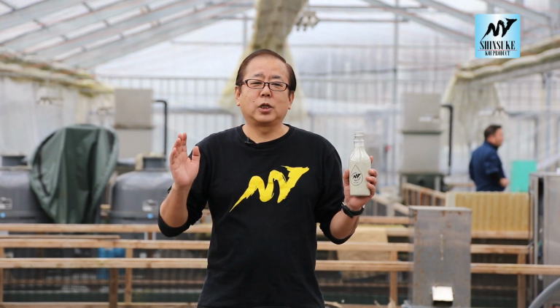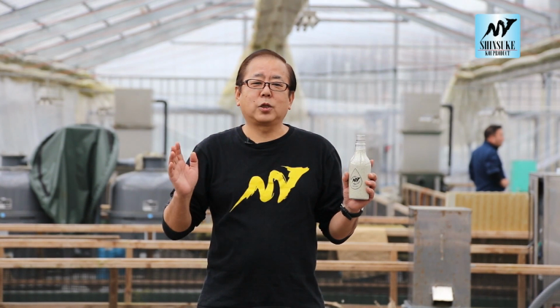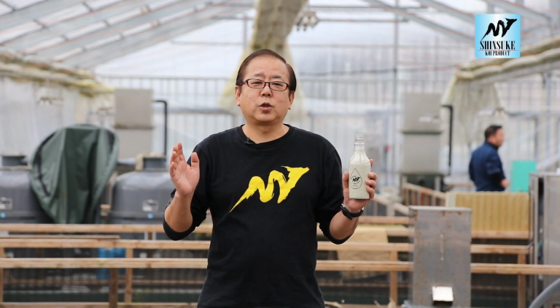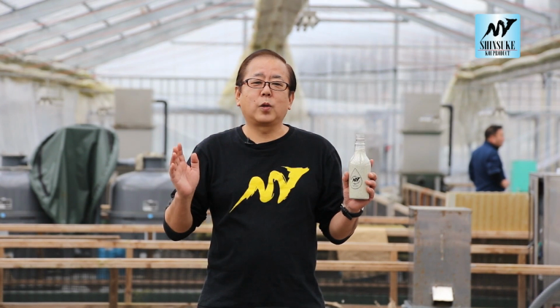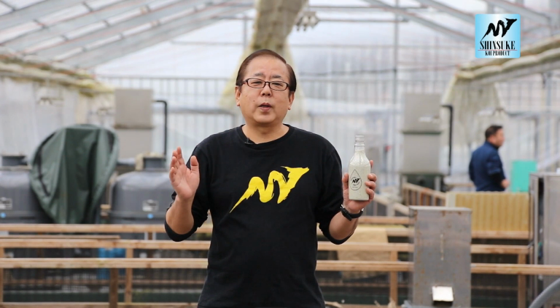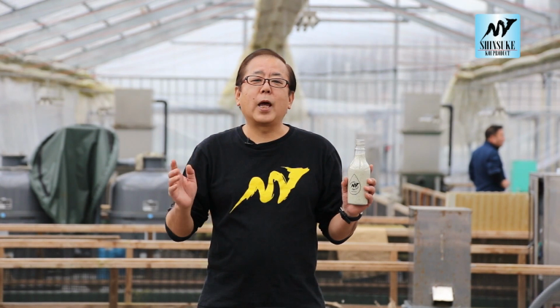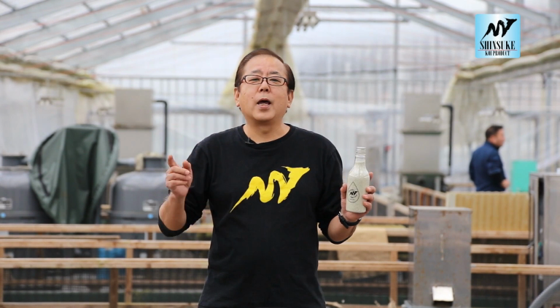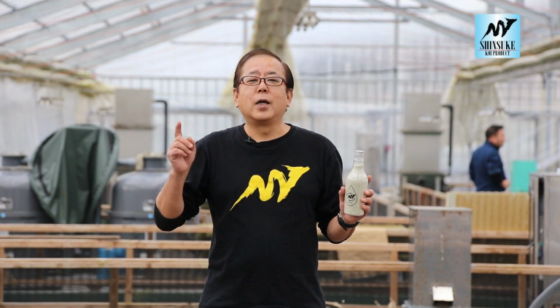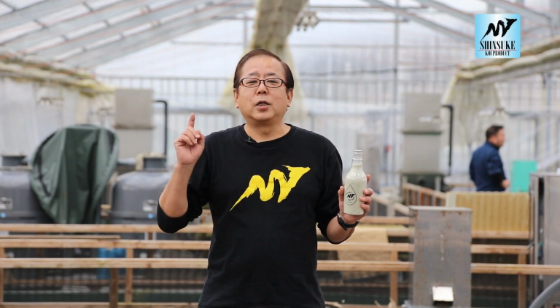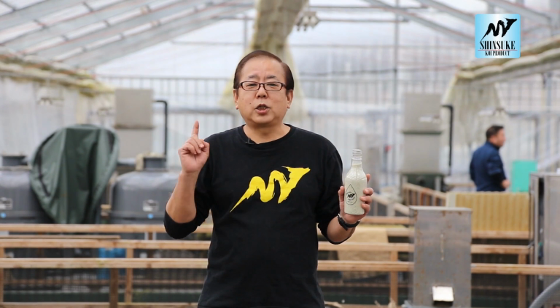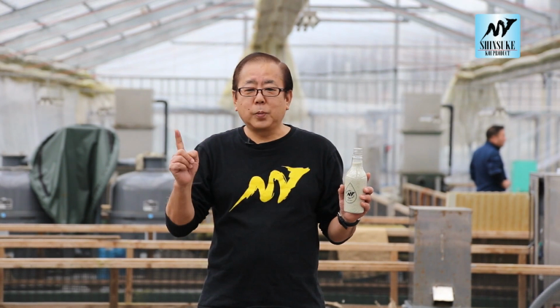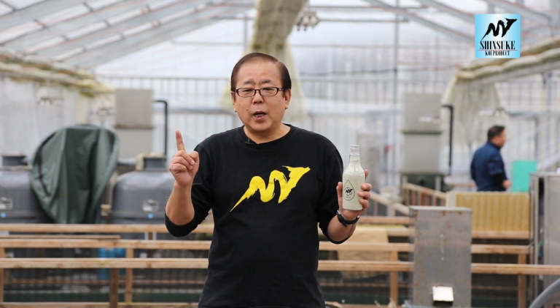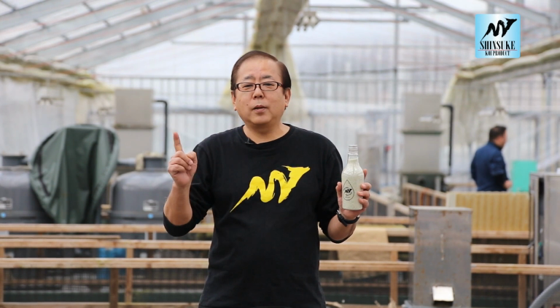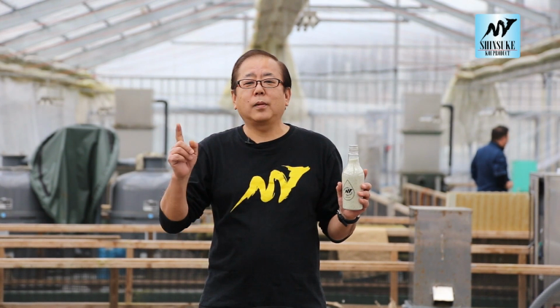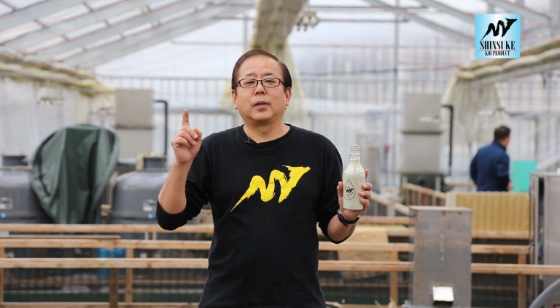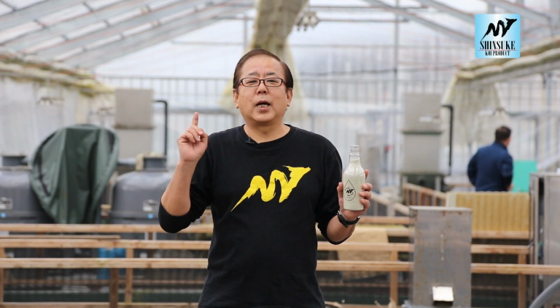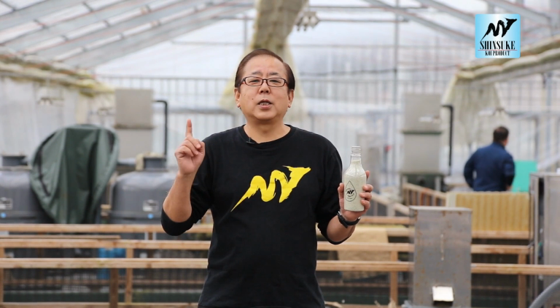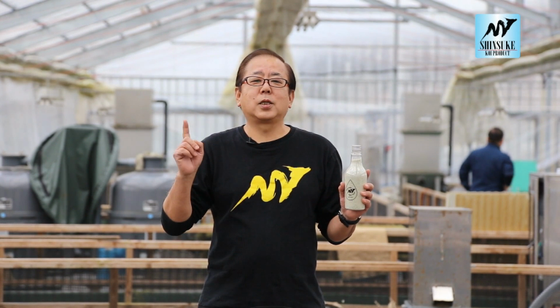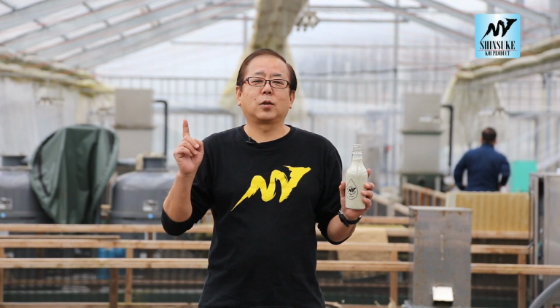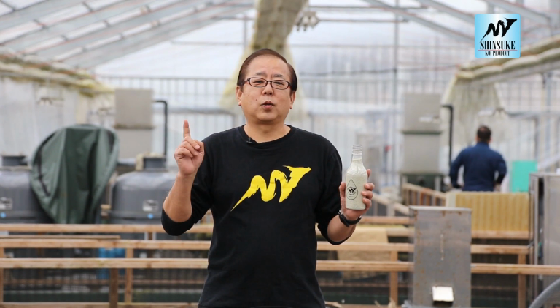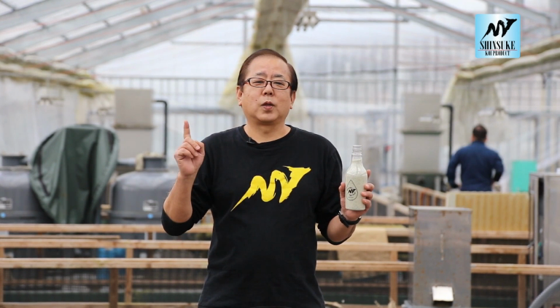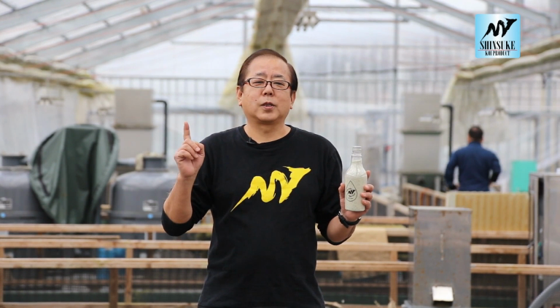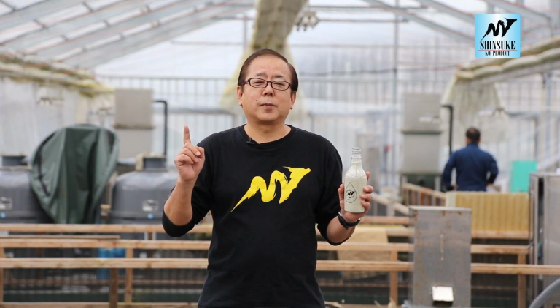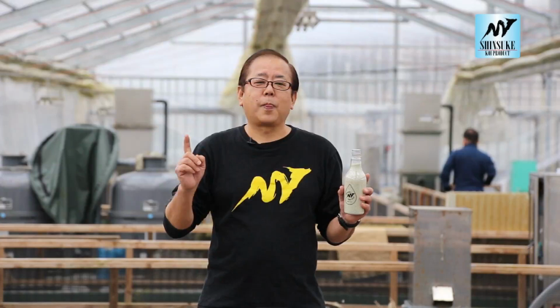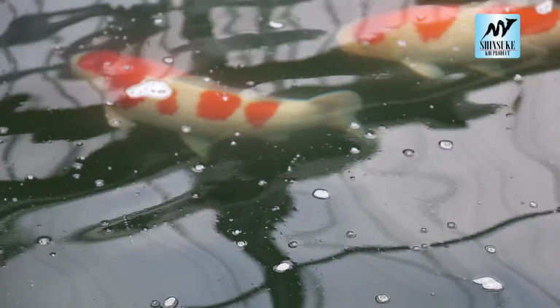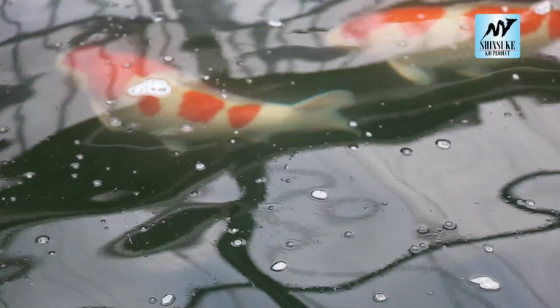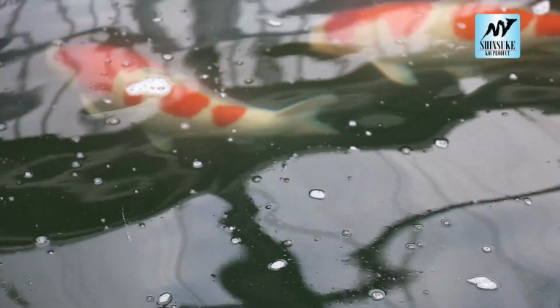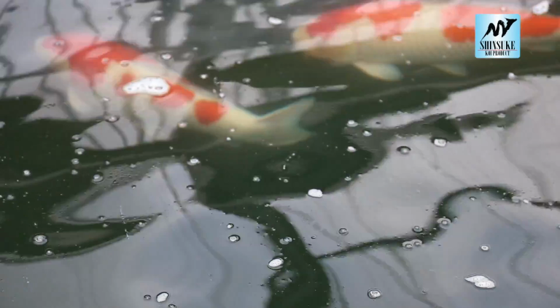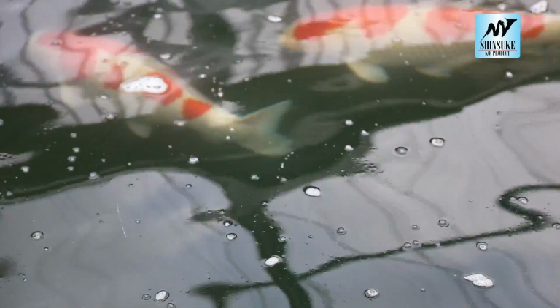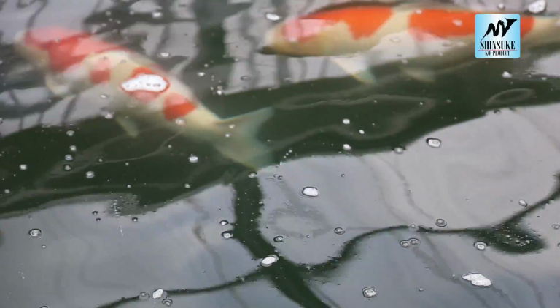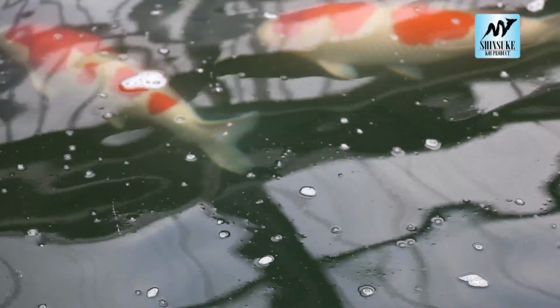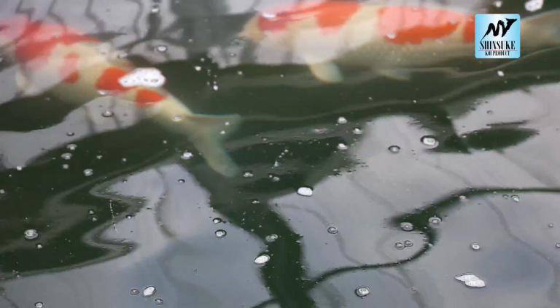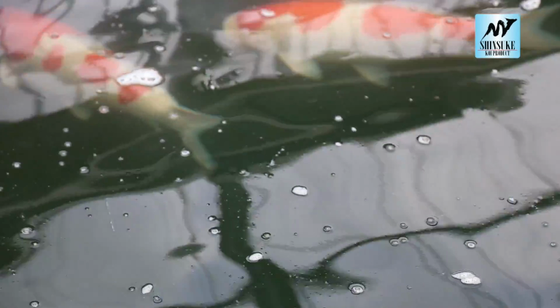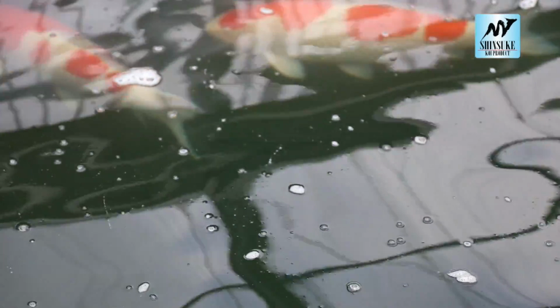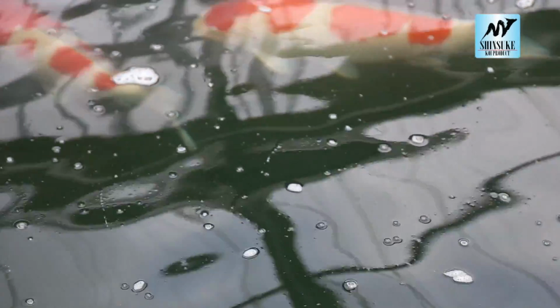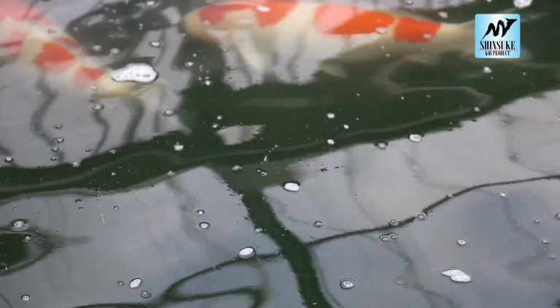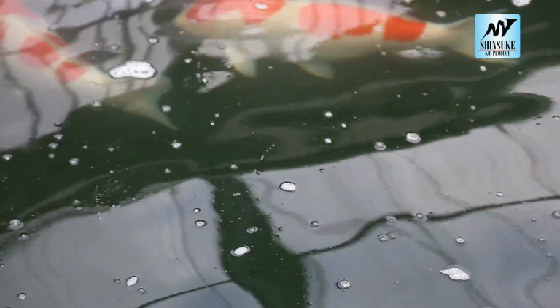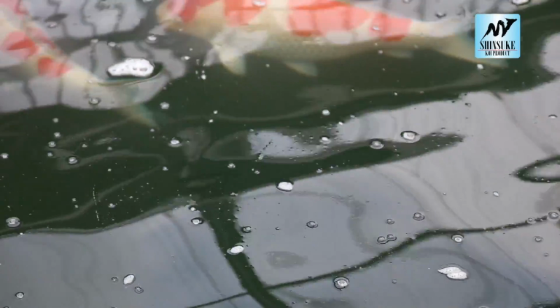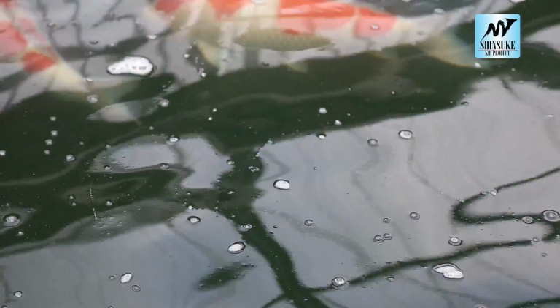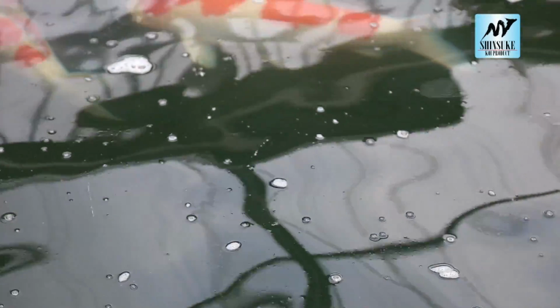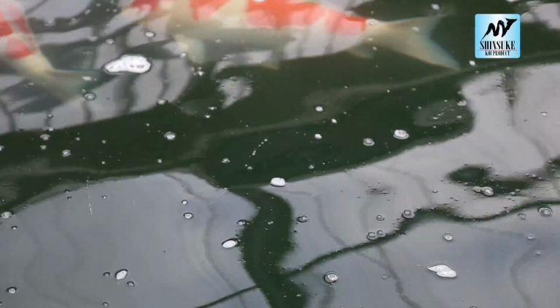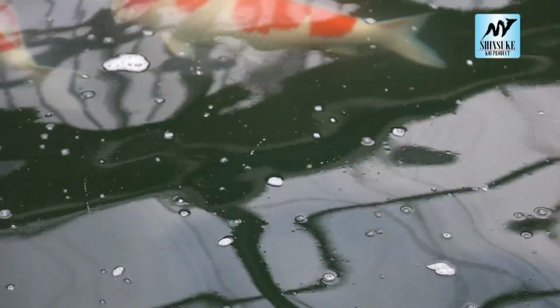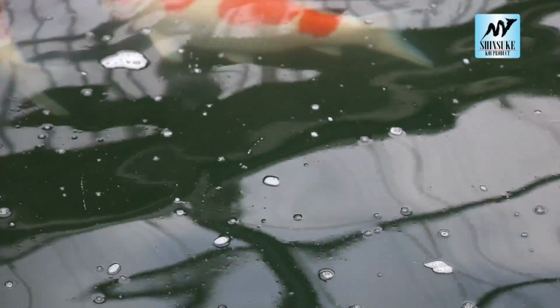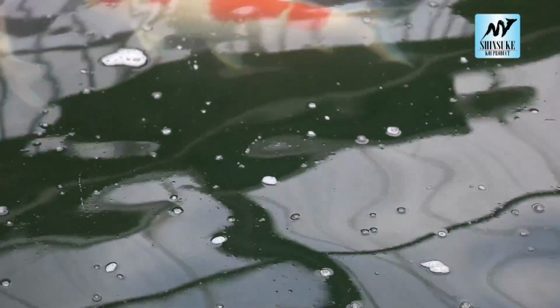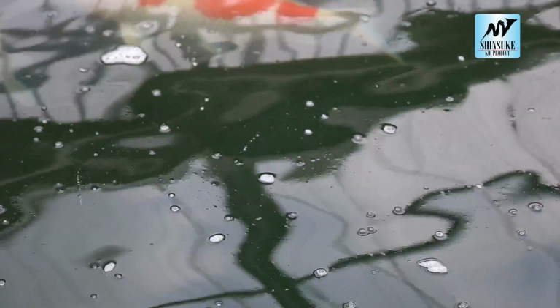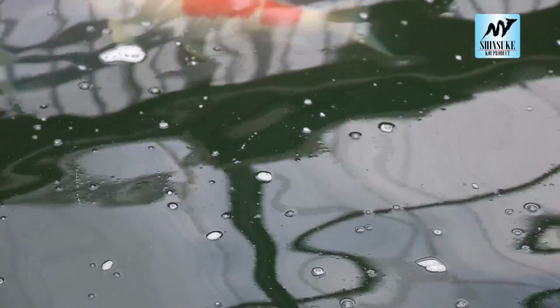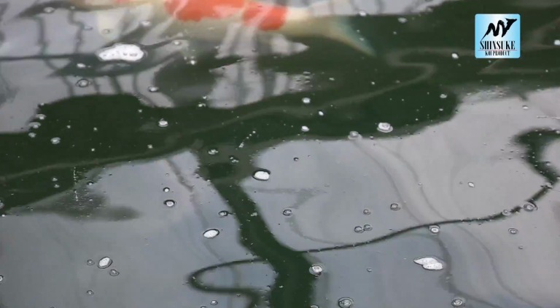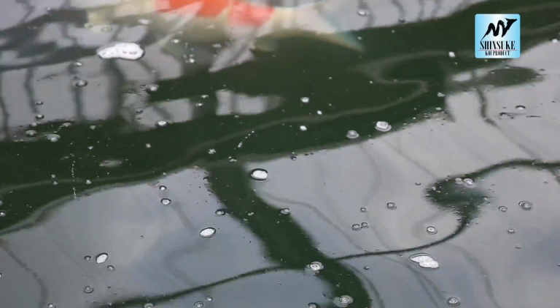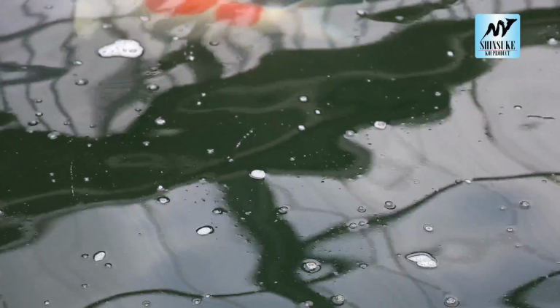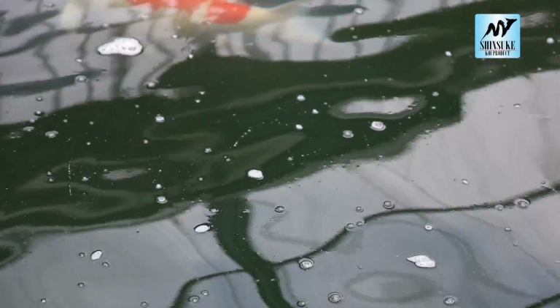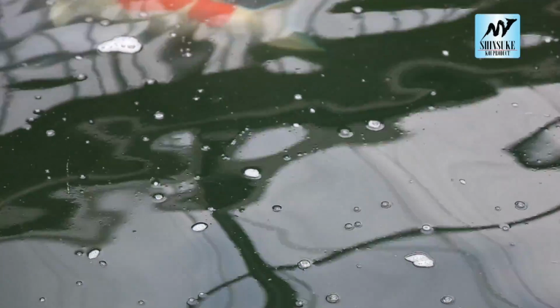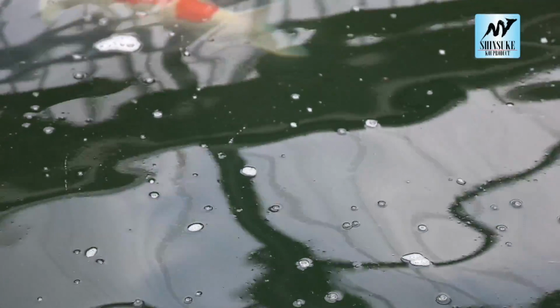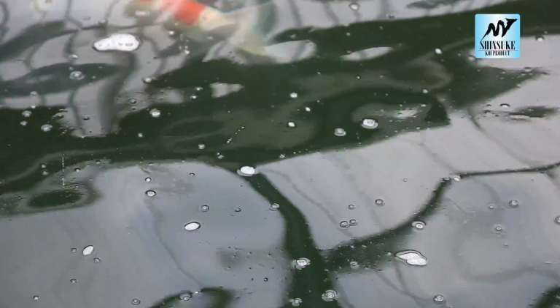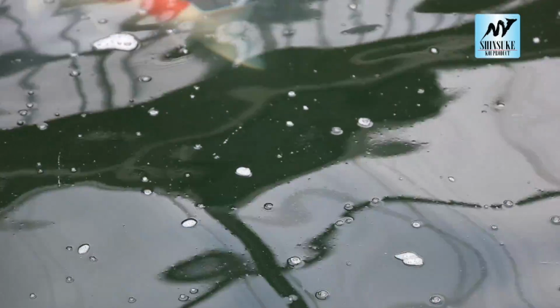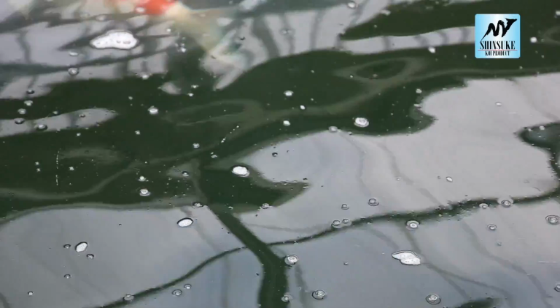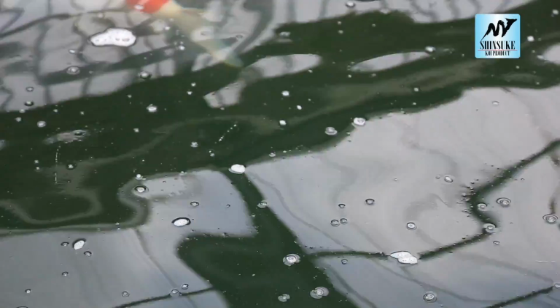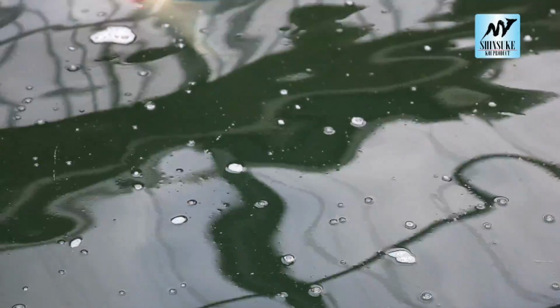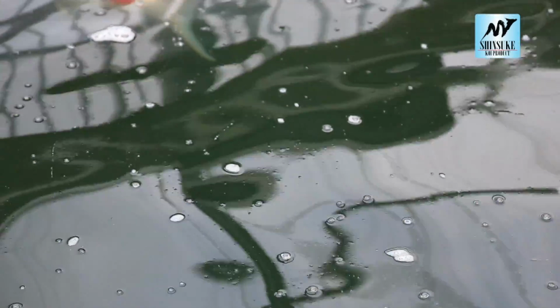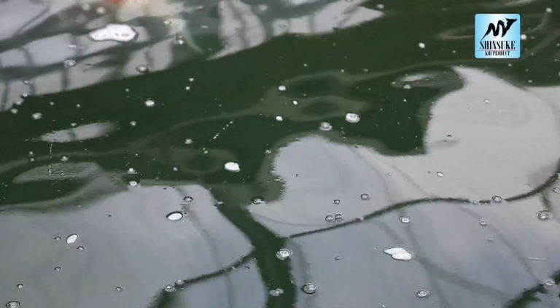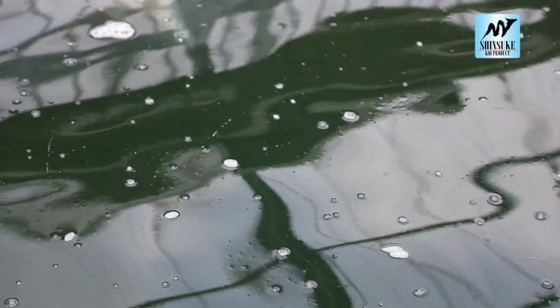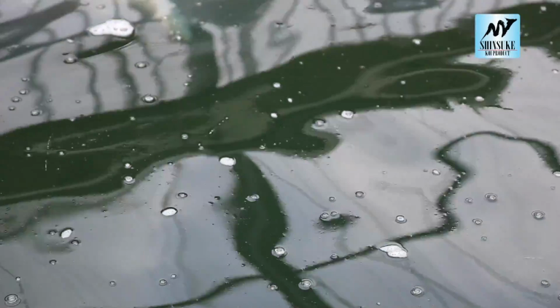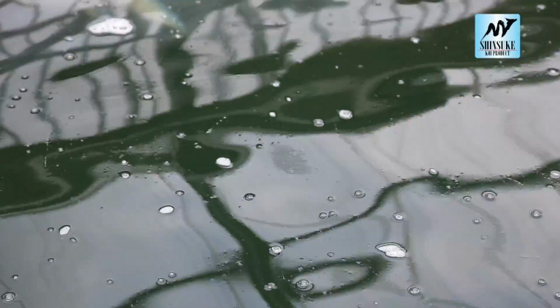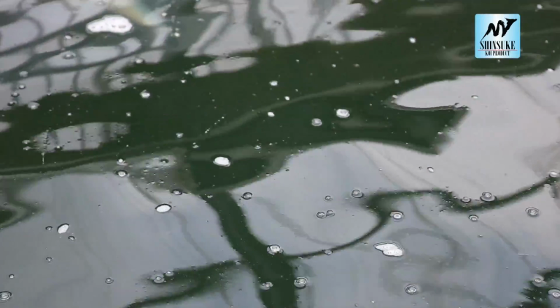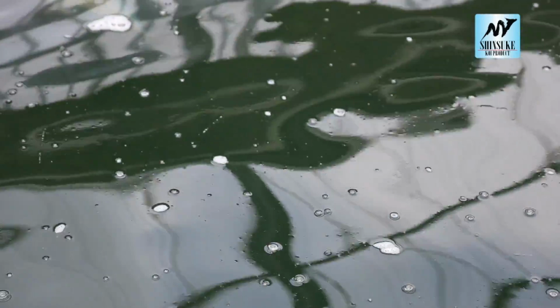If you can see white bubbles on the surface of your pond you have to be careful. It is a sign that there are not enough bacteria in the pond.